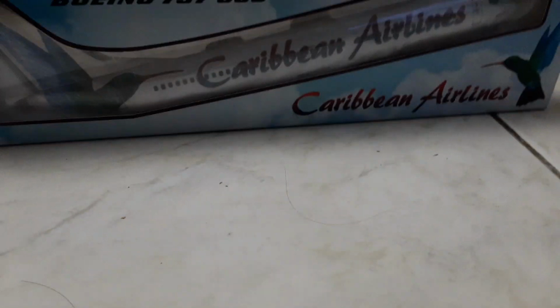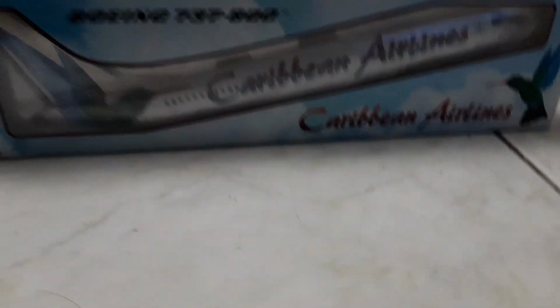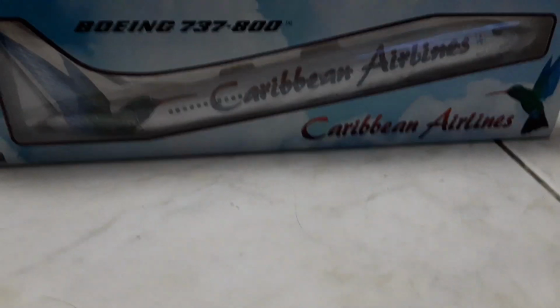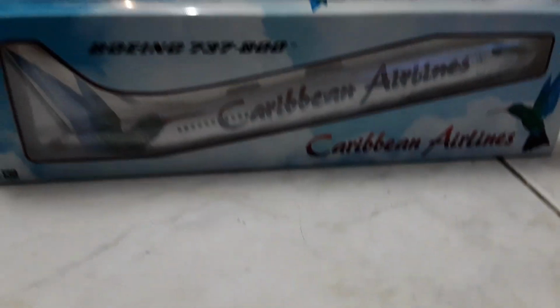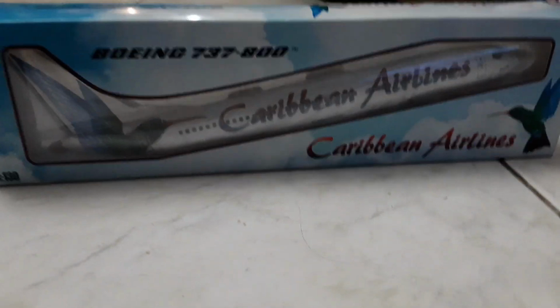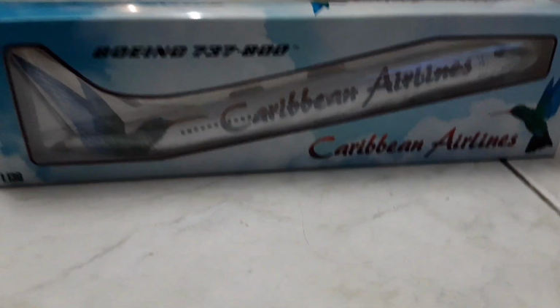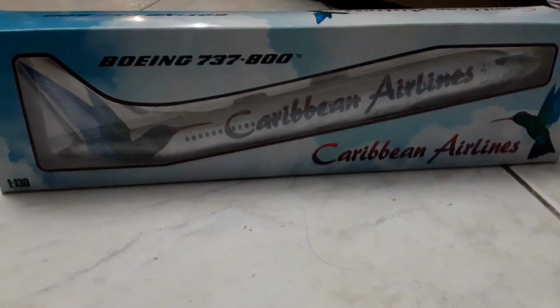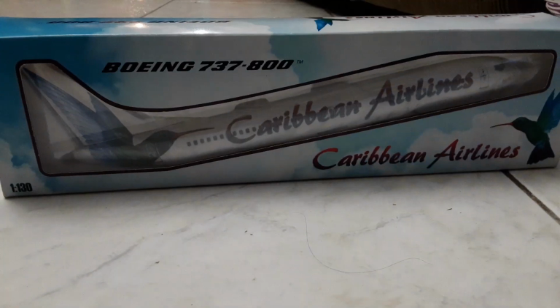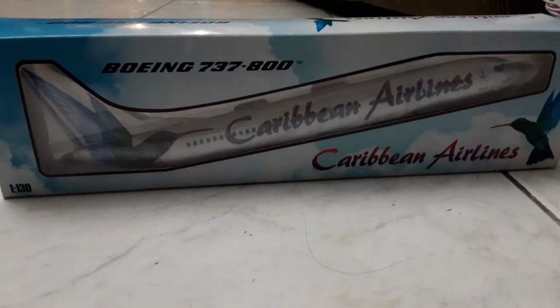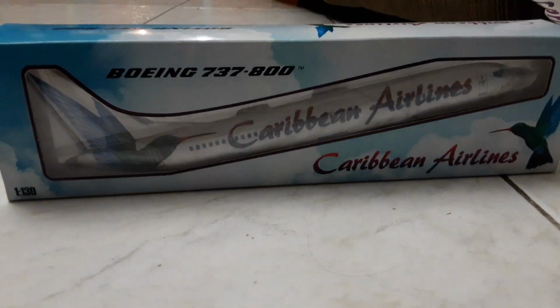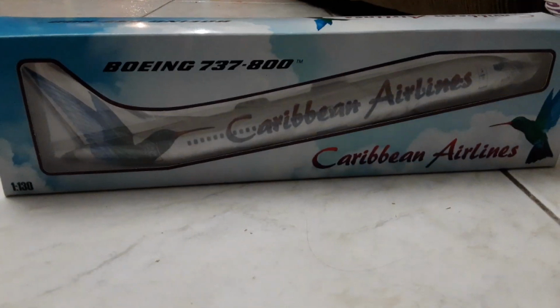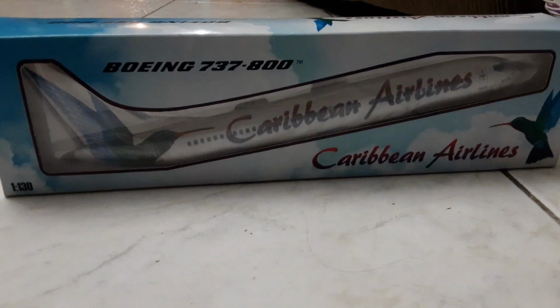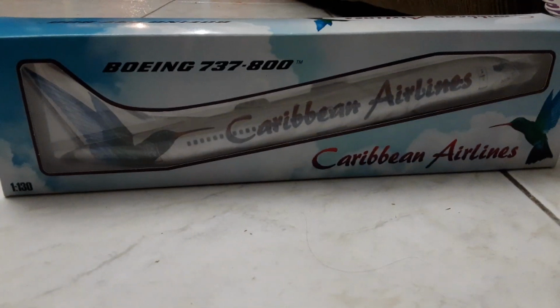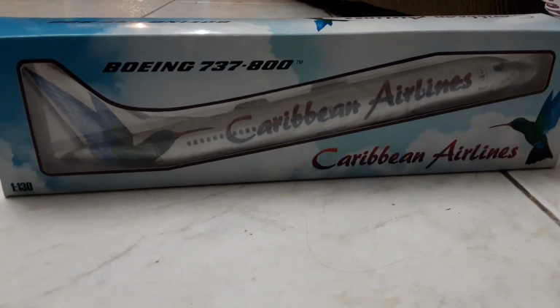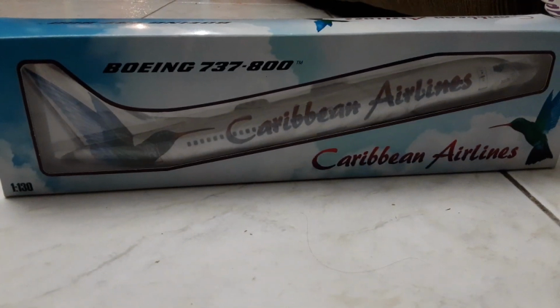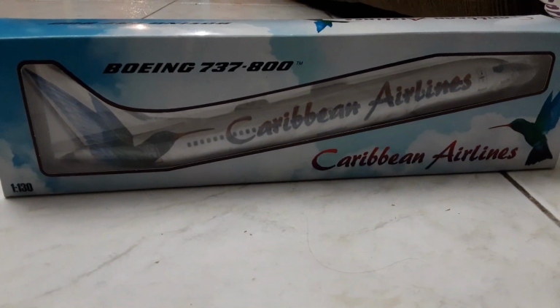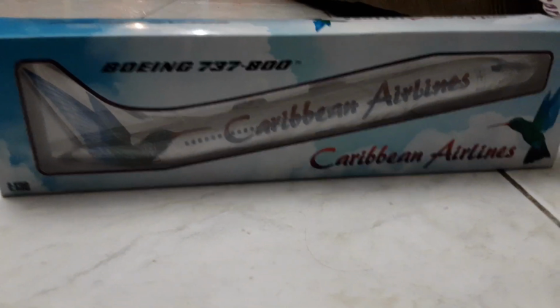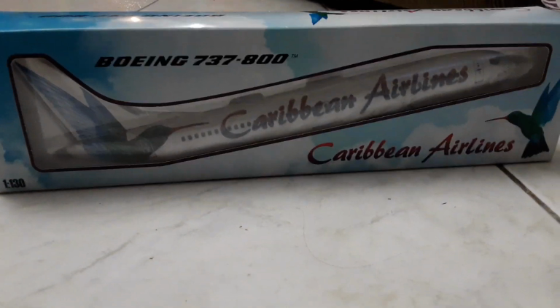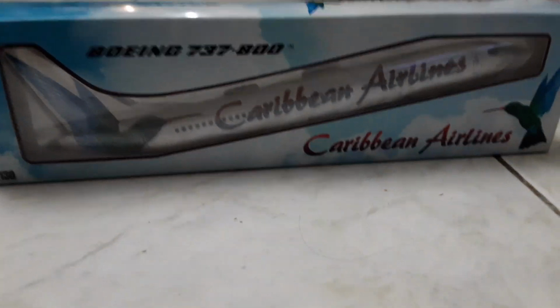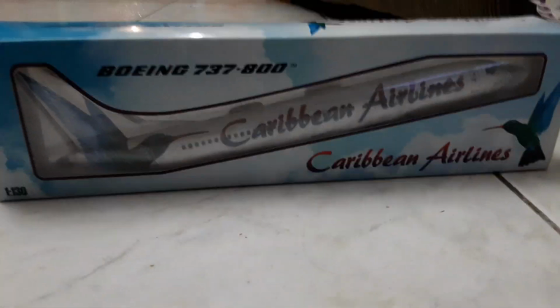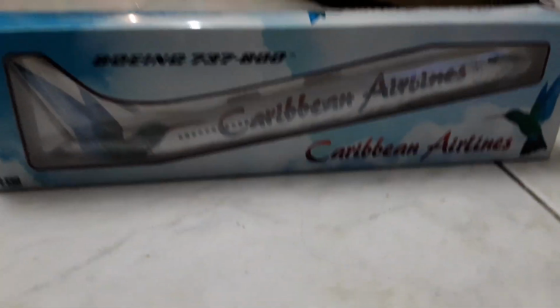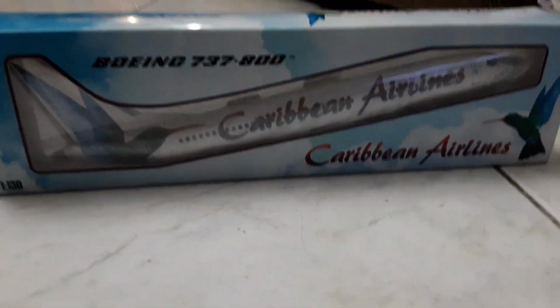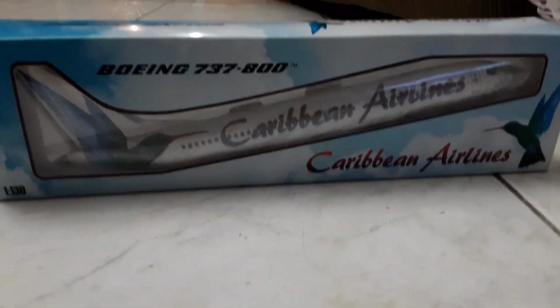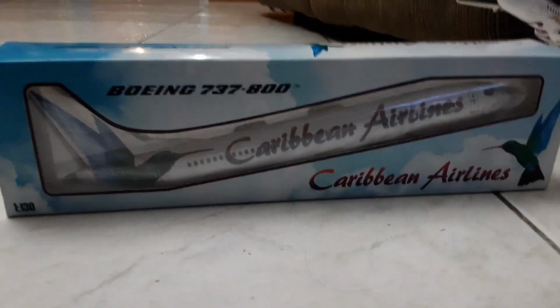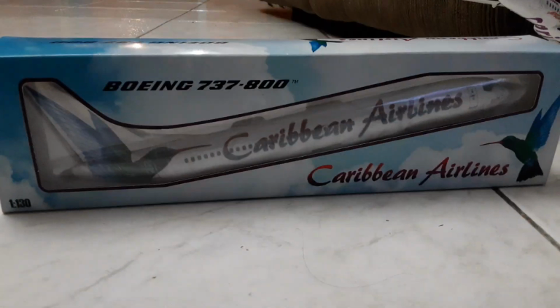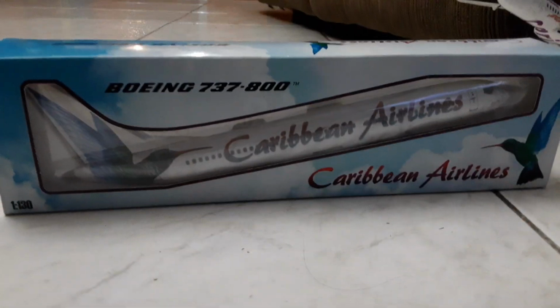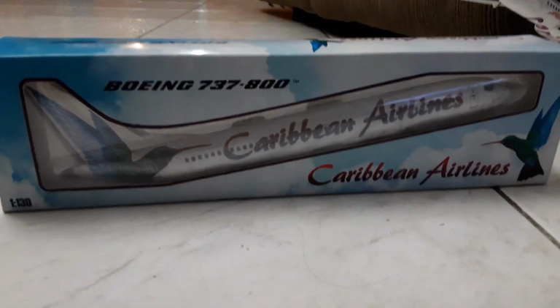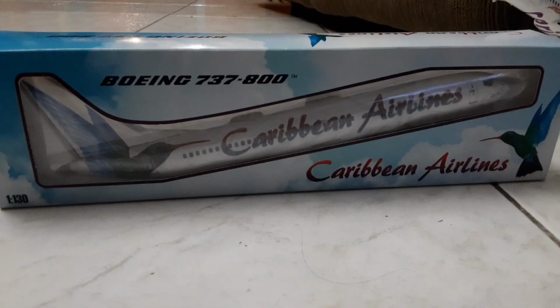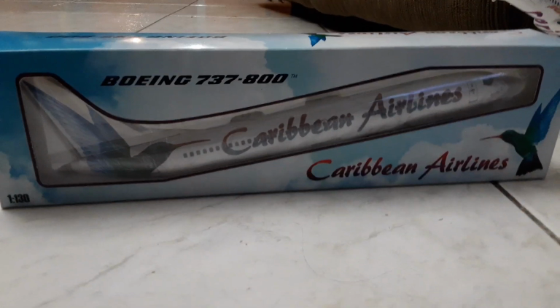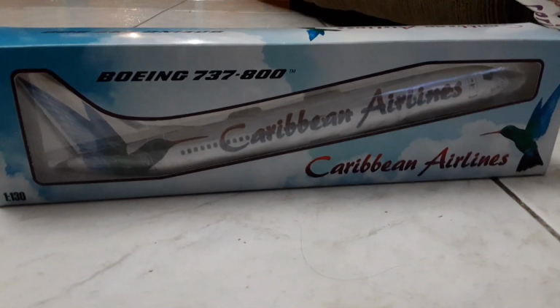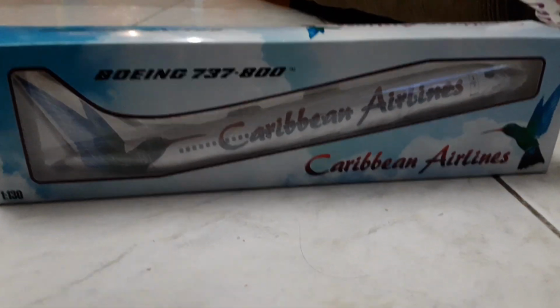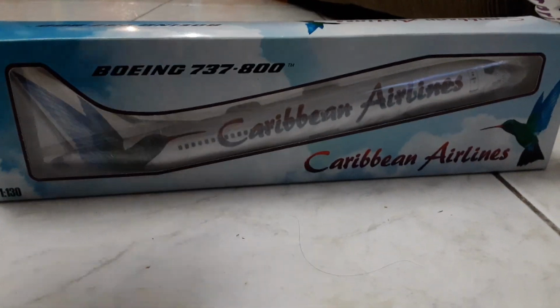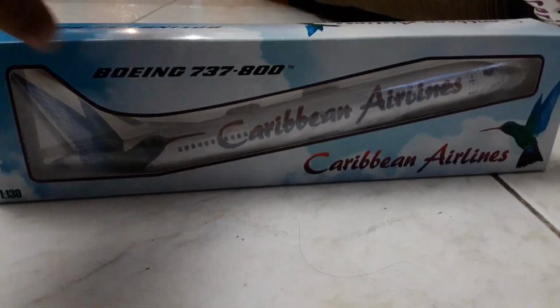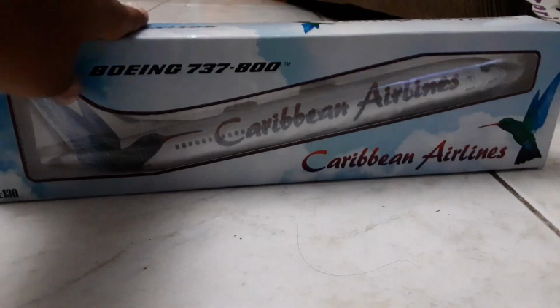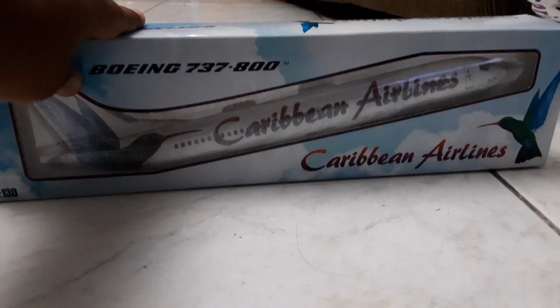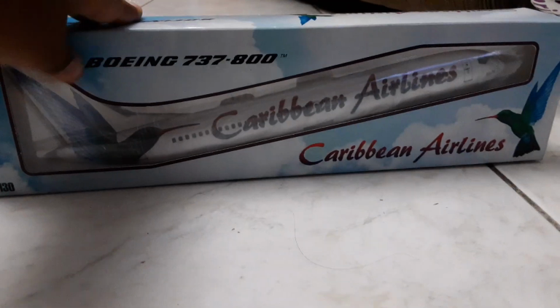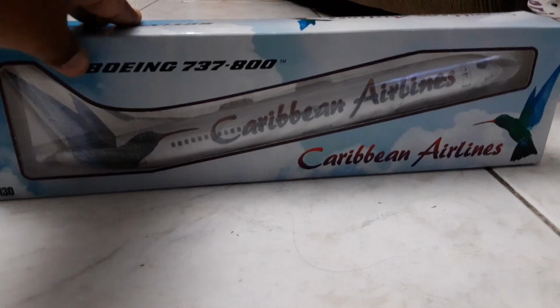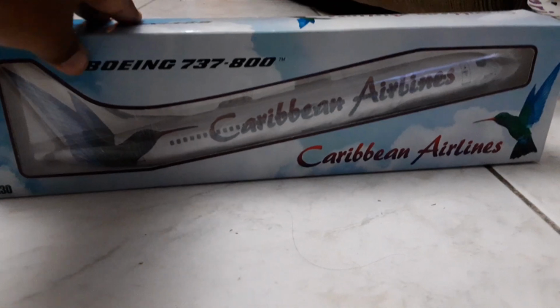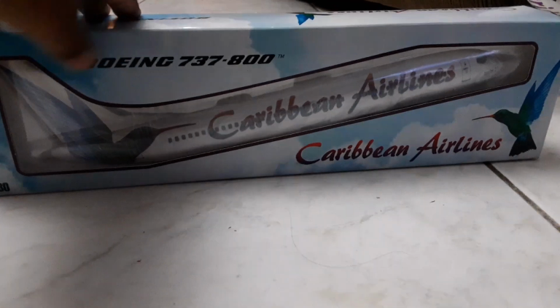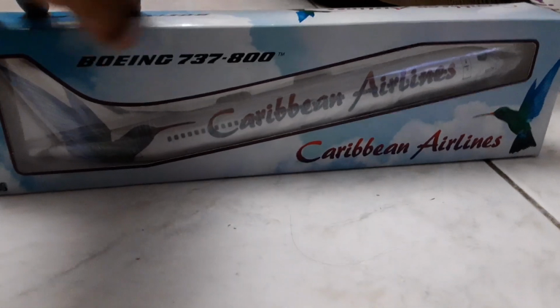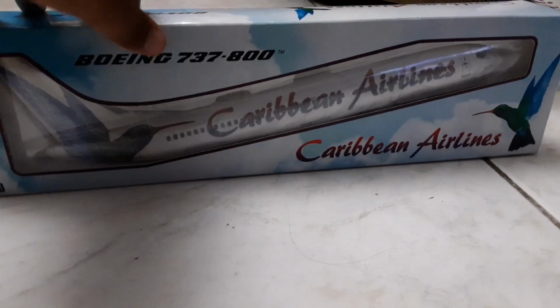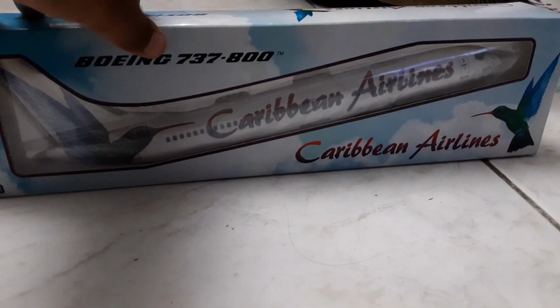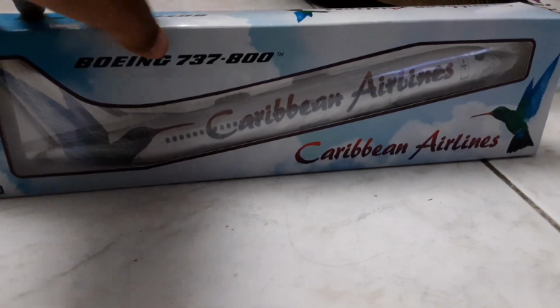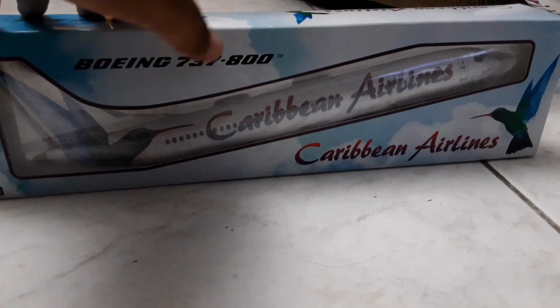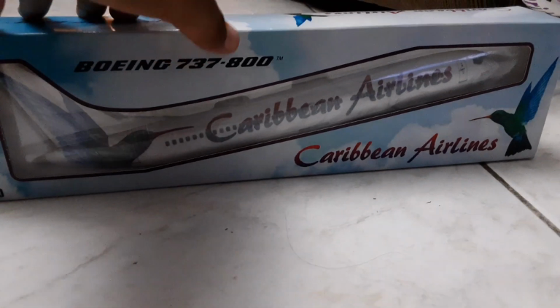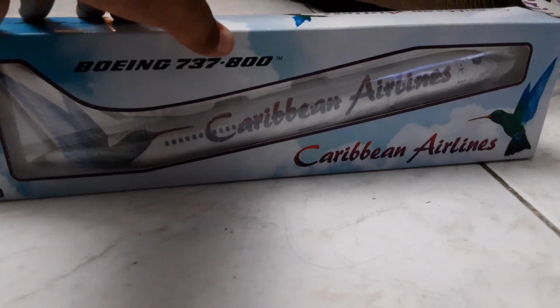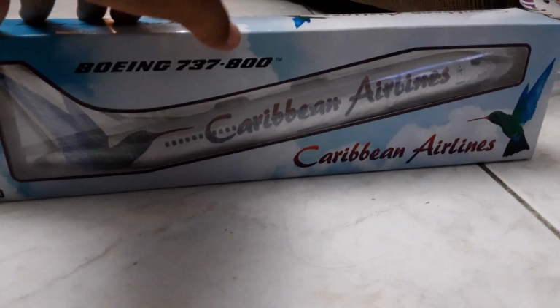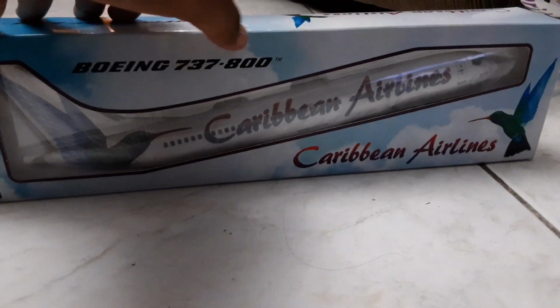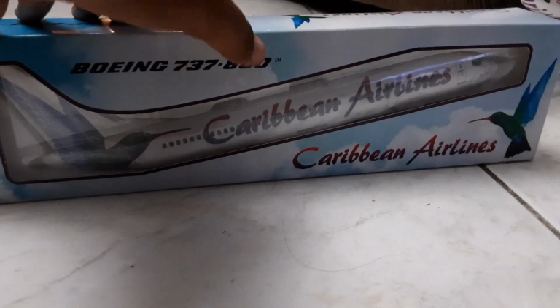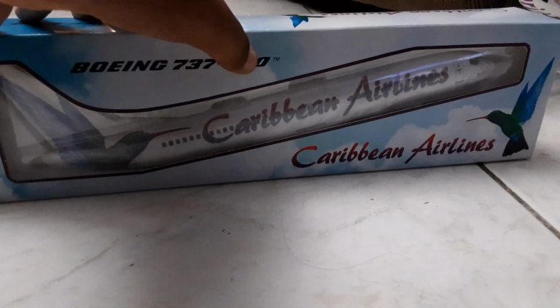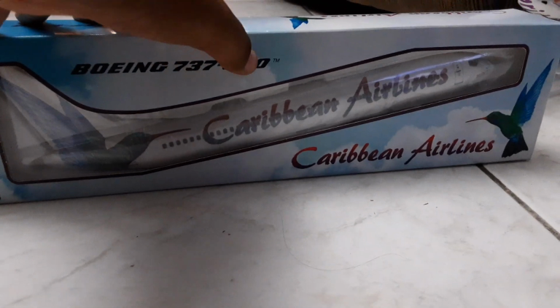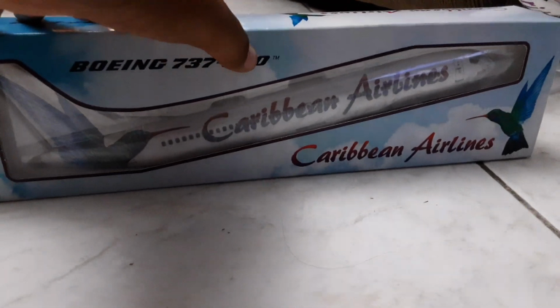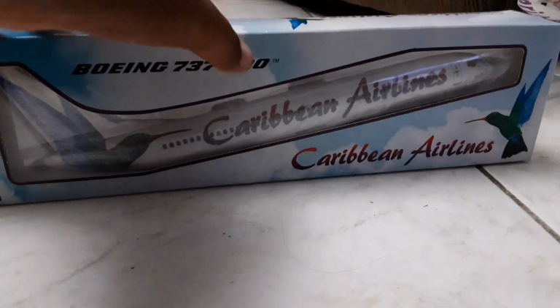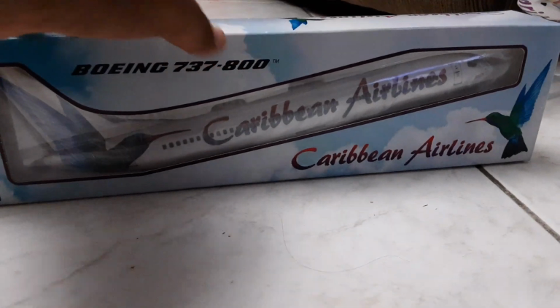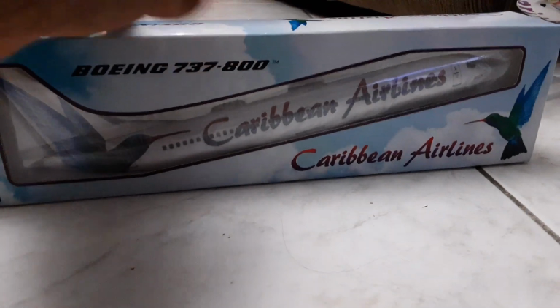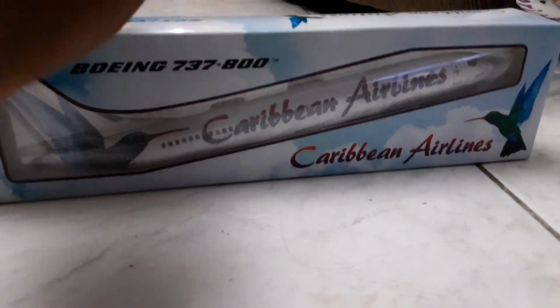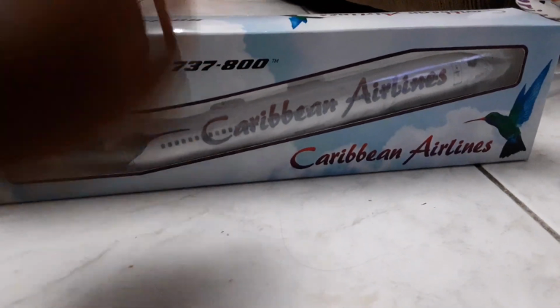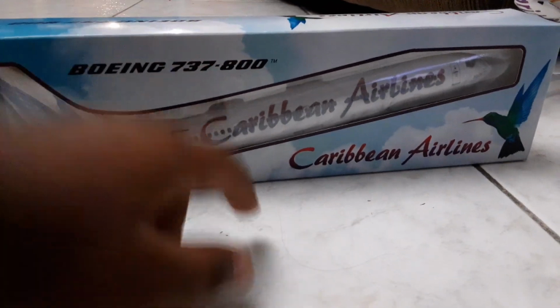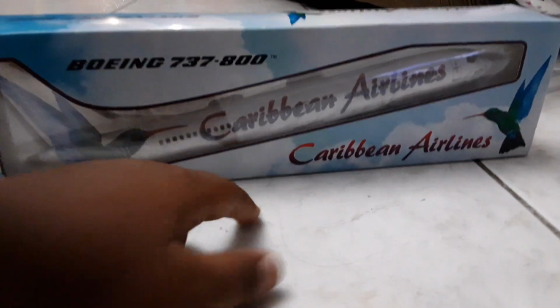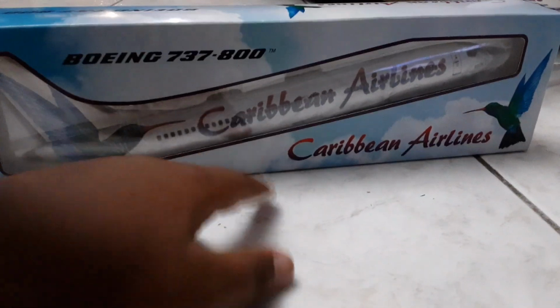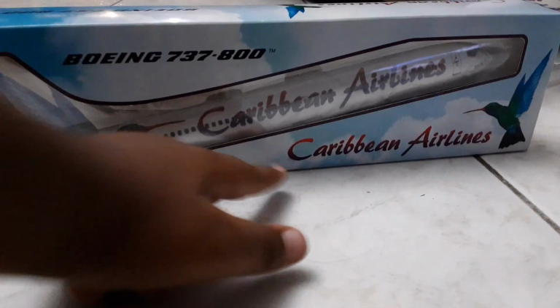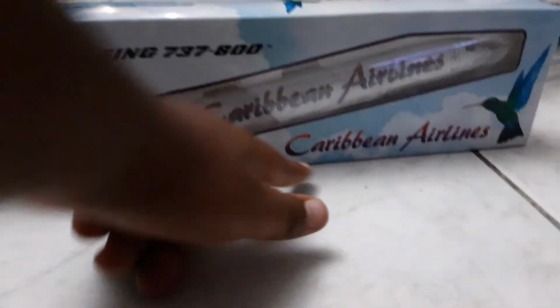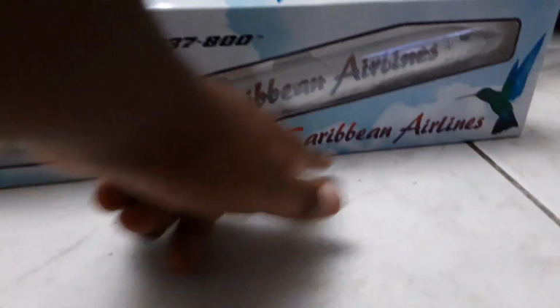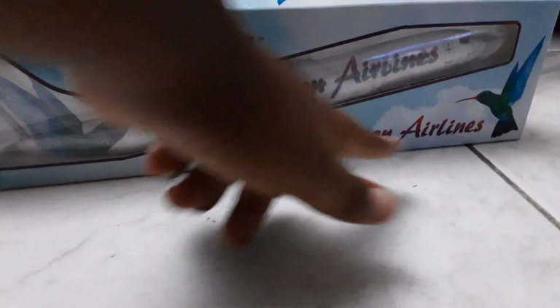Hey guys, today we are going to go on an unboxing with the Boeing 737-800 Caribbean.